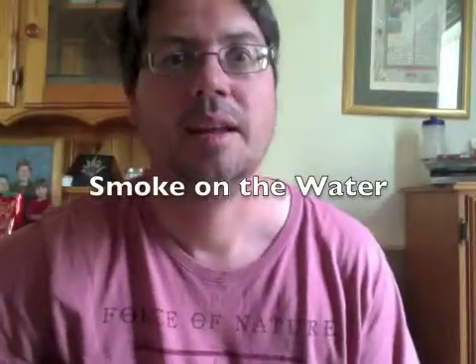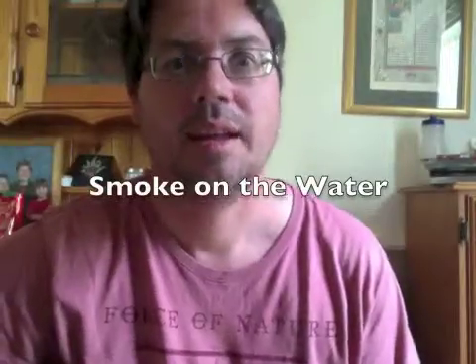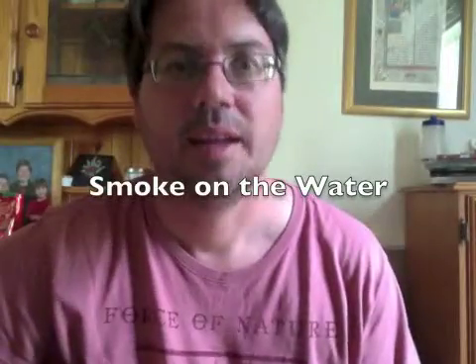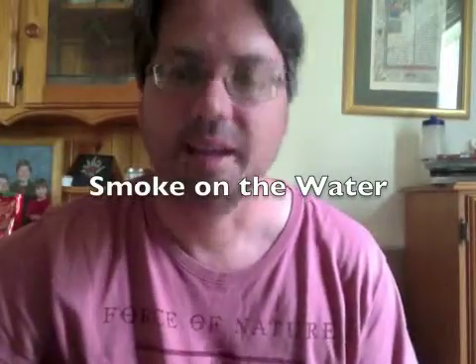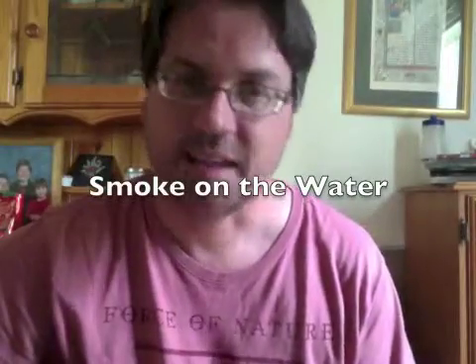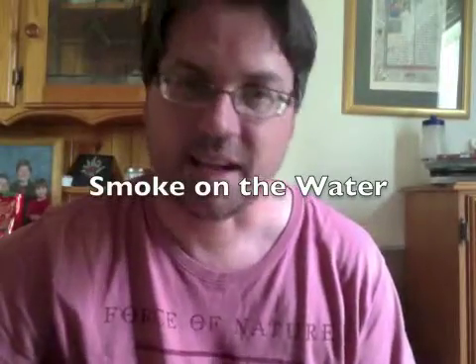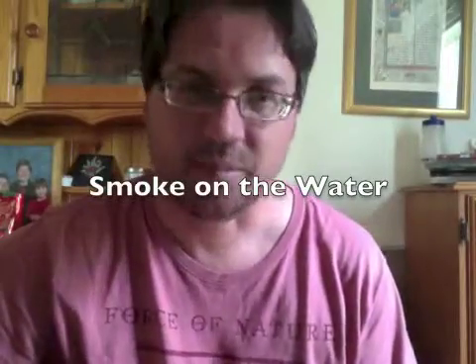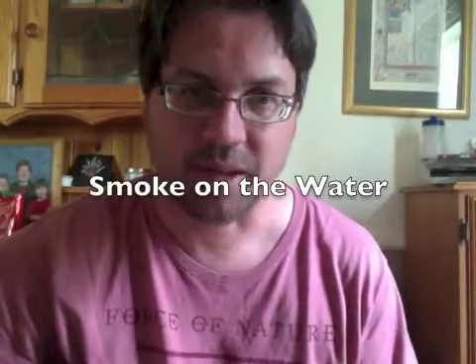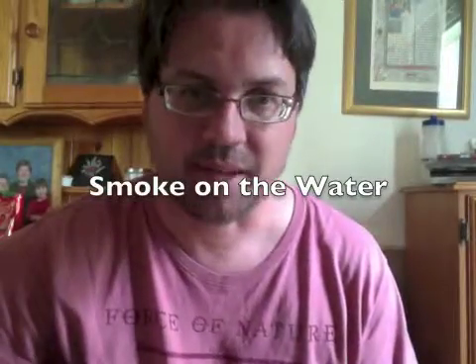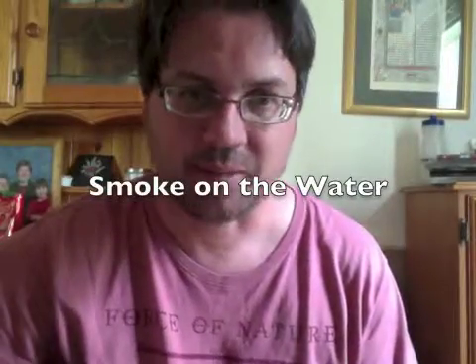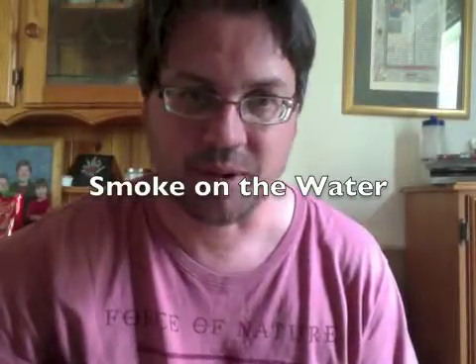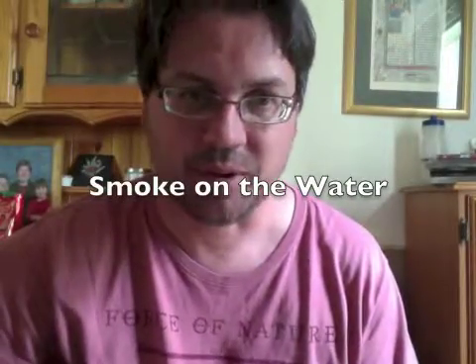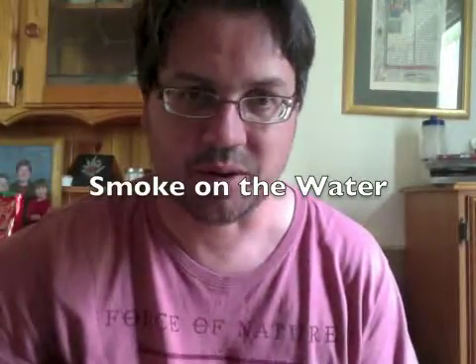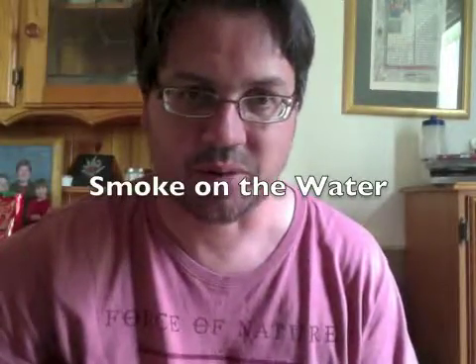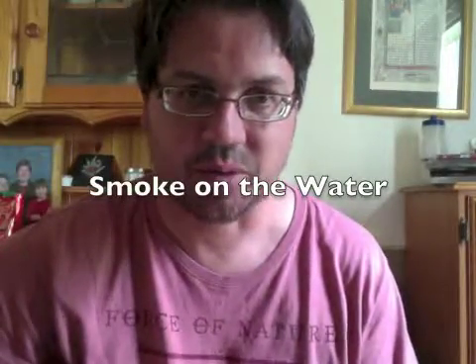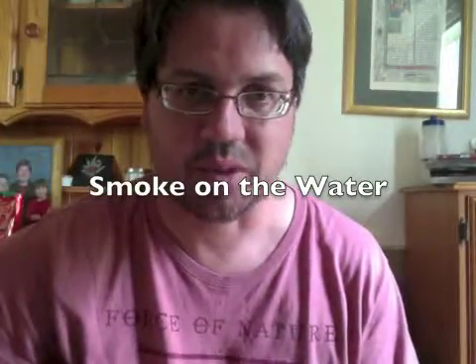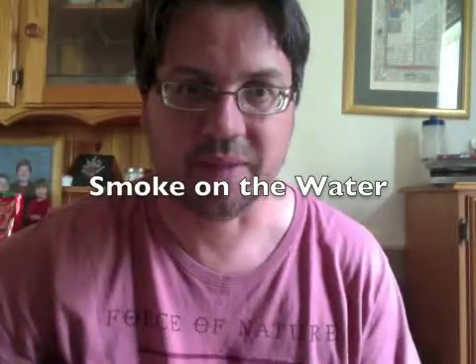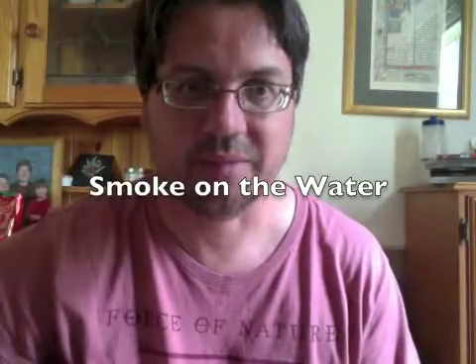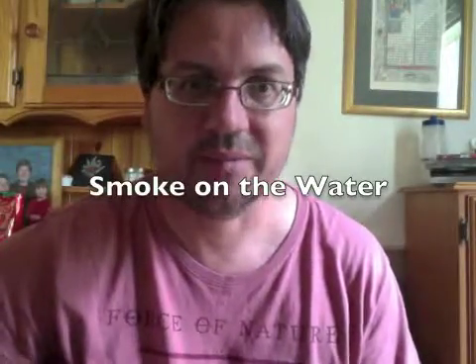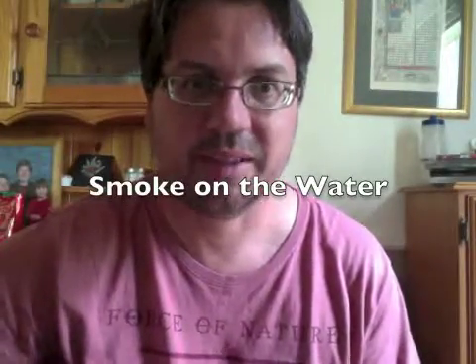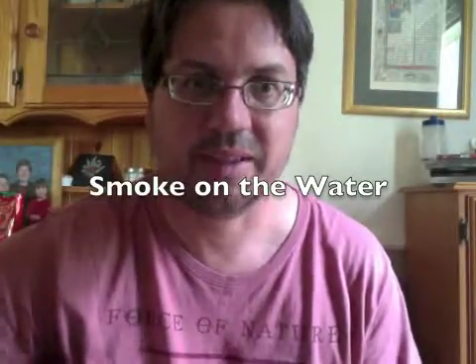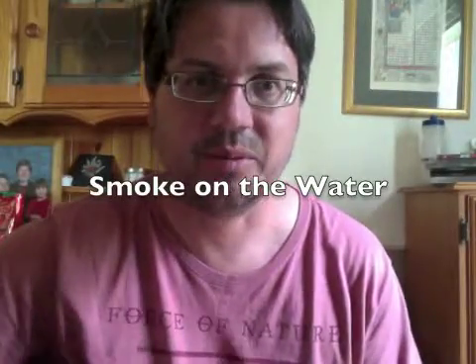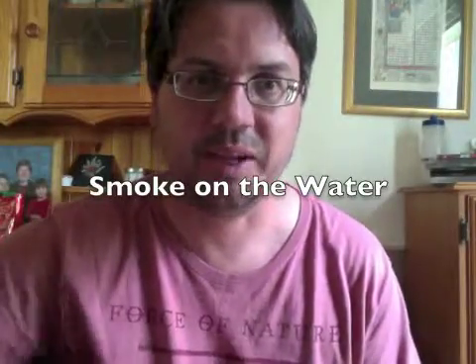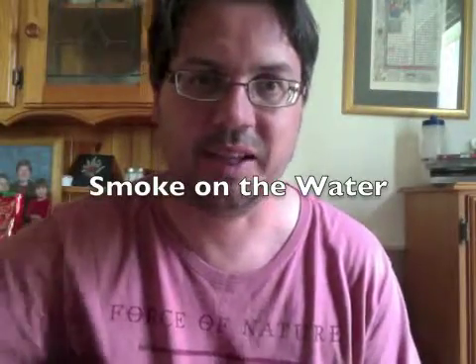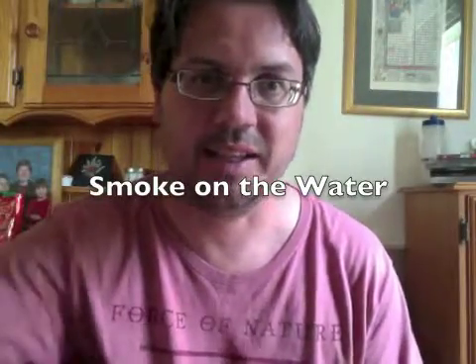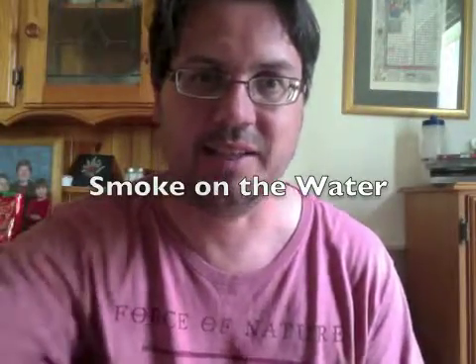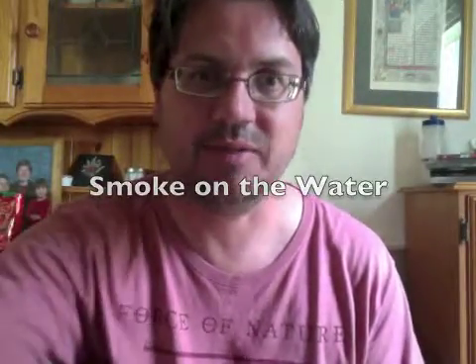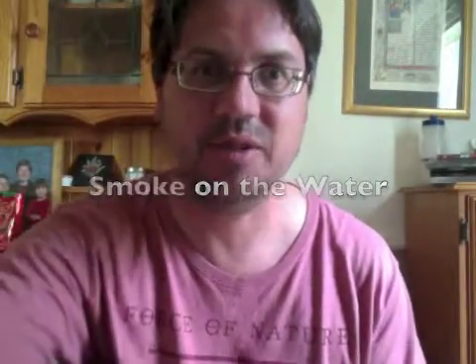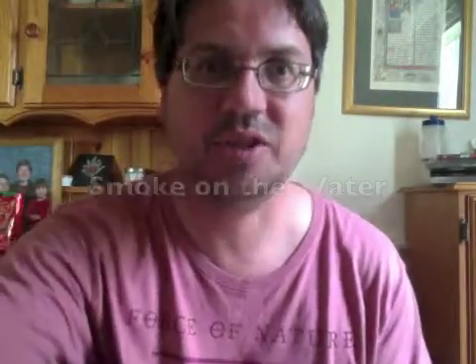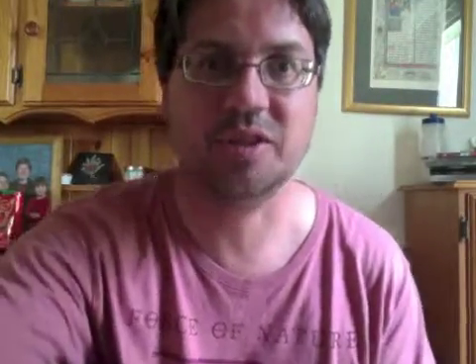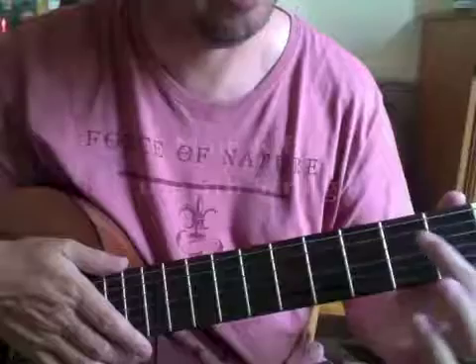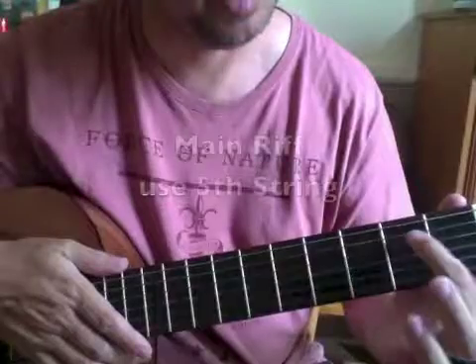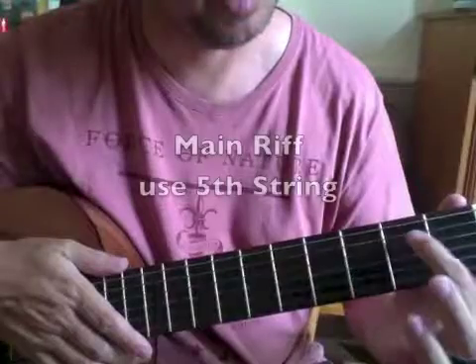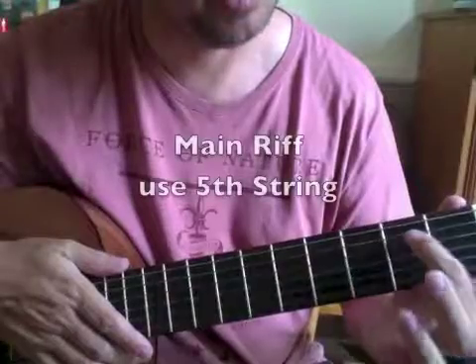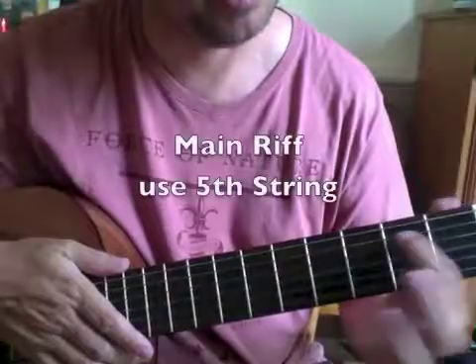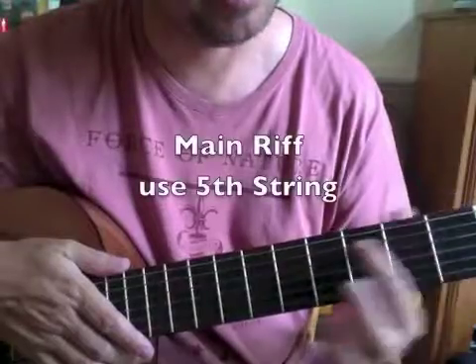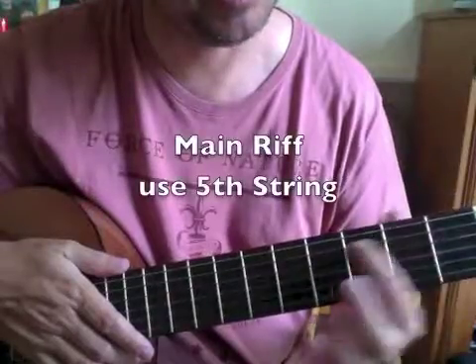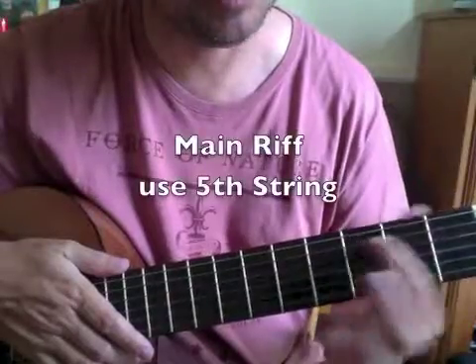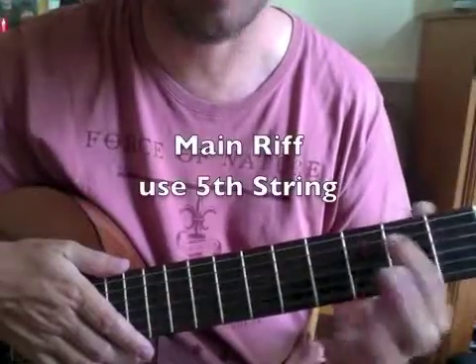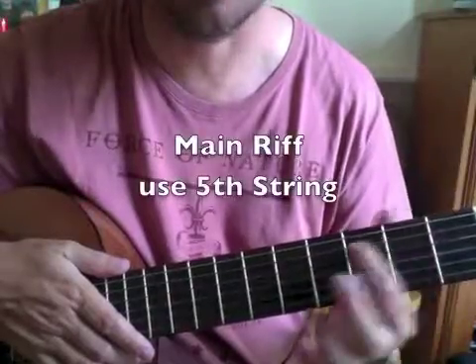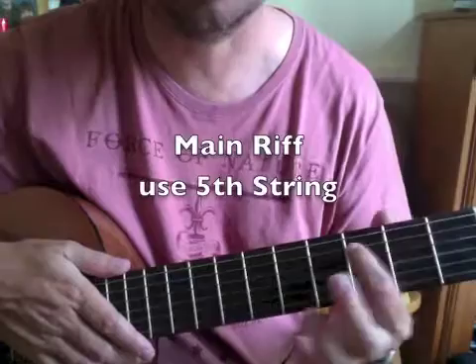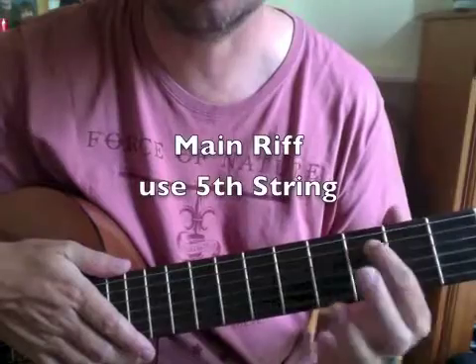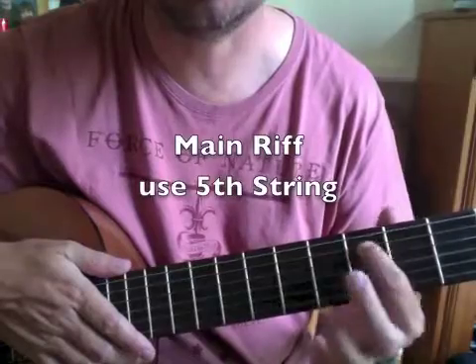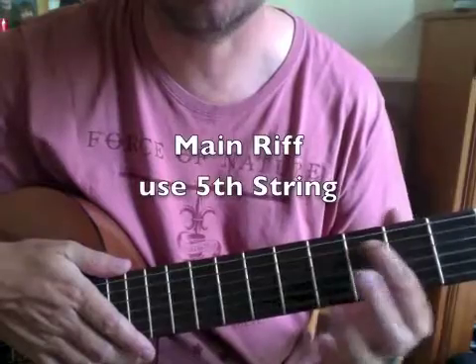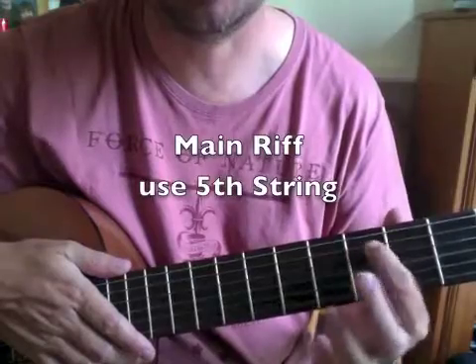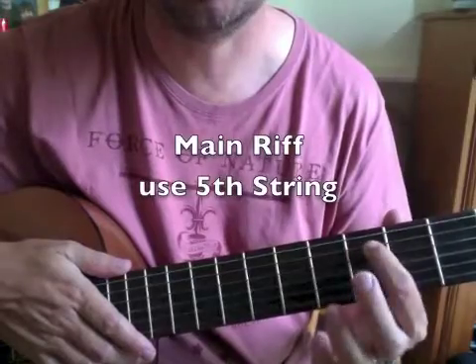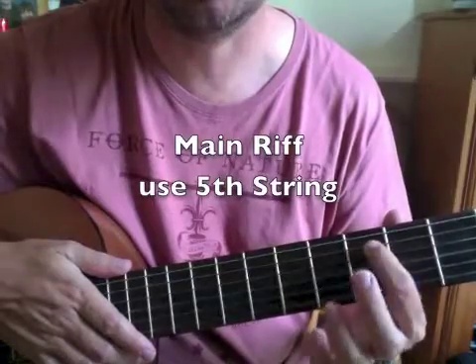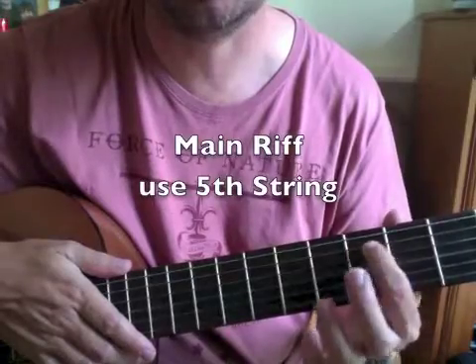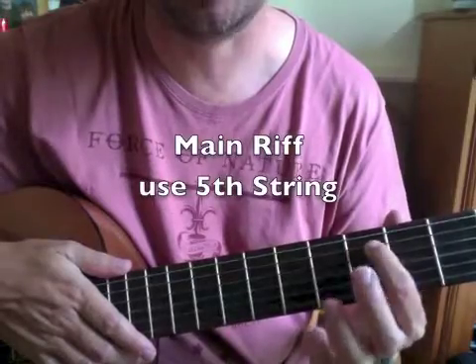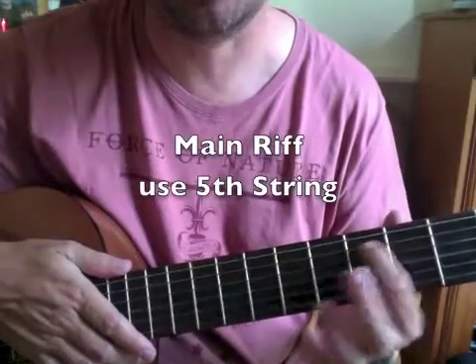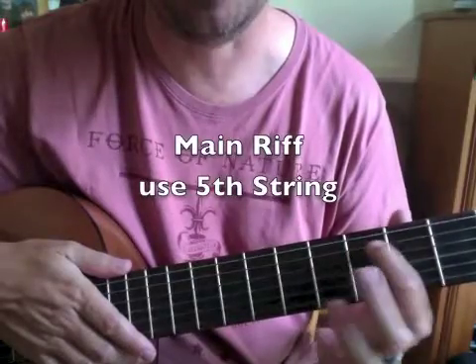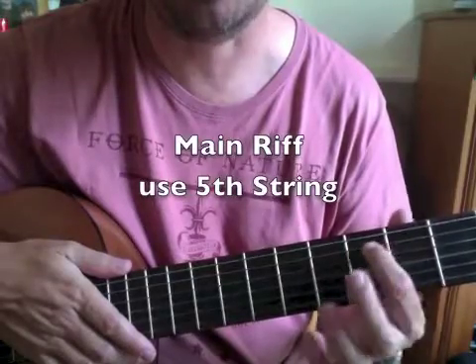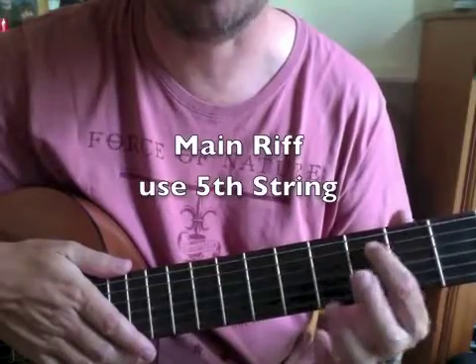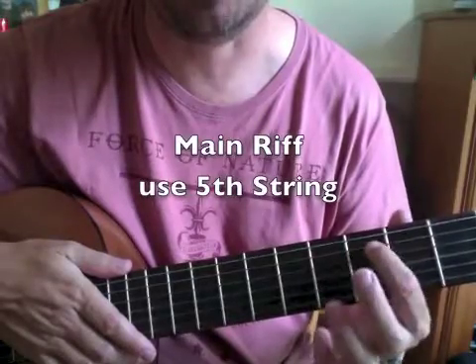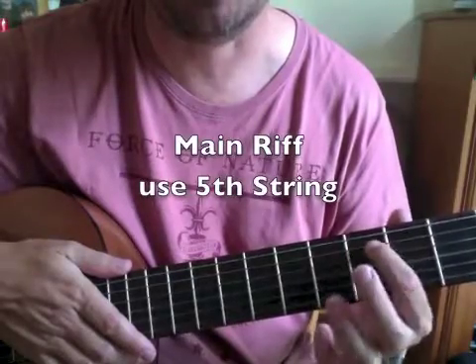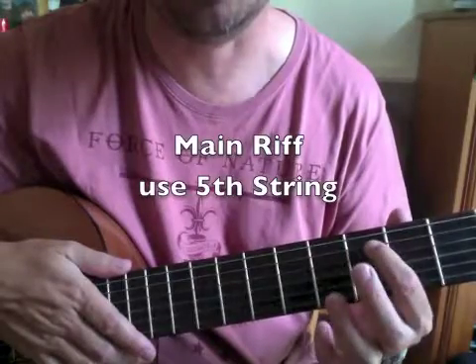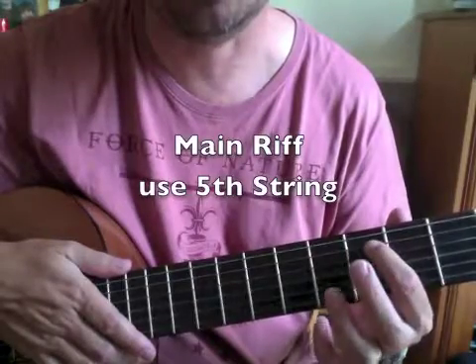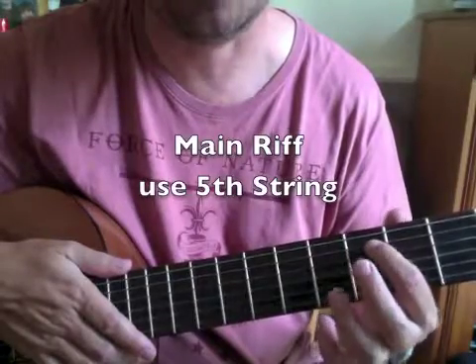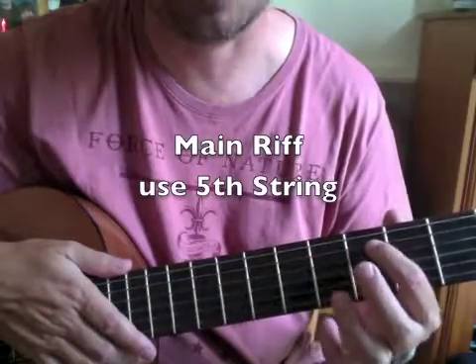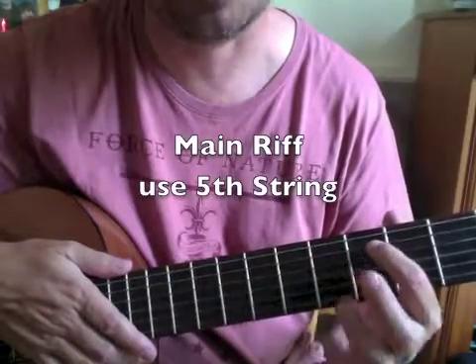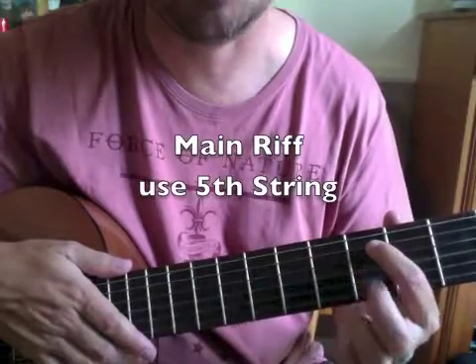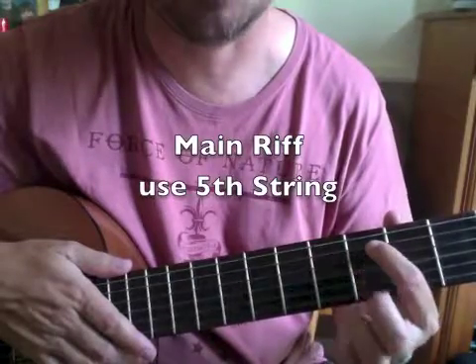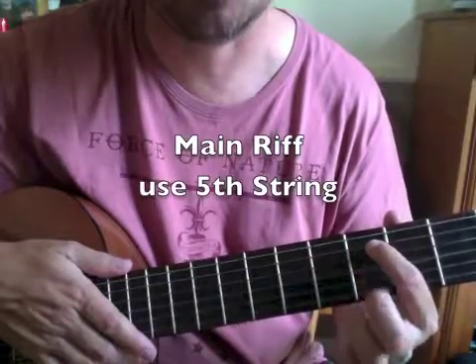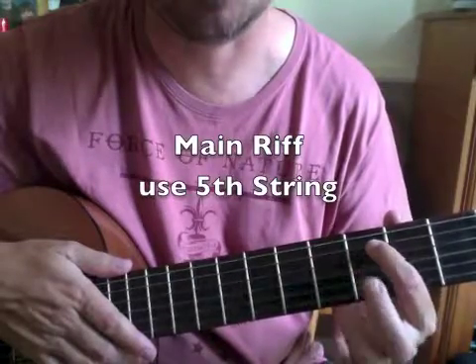Here's how to play Smoke on the Water. It's a really easy version. I'm going to use the second string away from you — that's the fifth string.